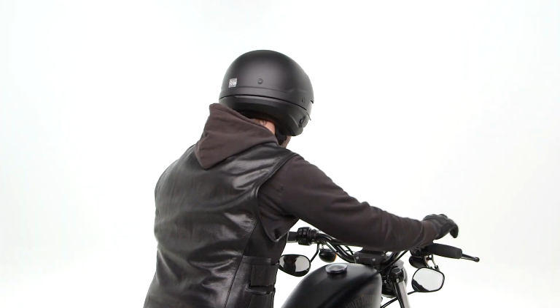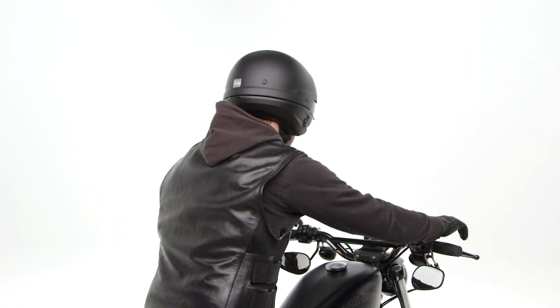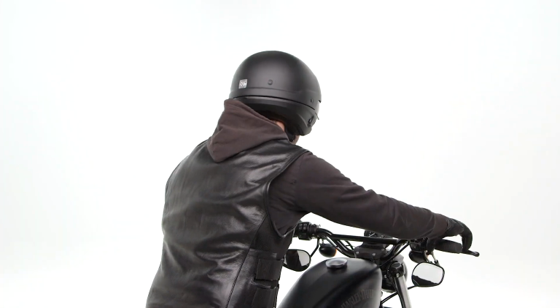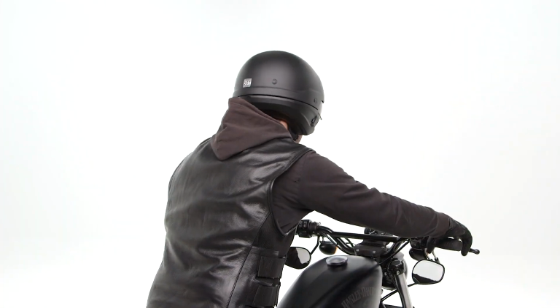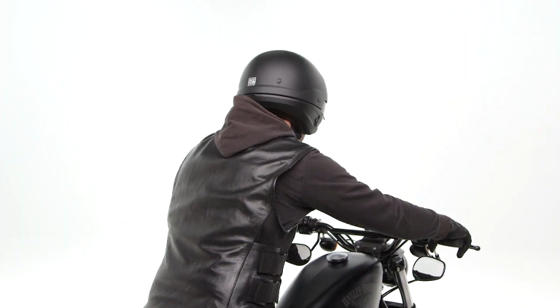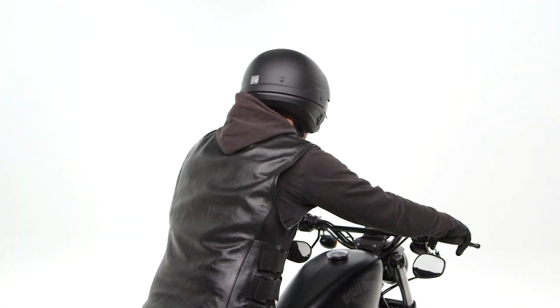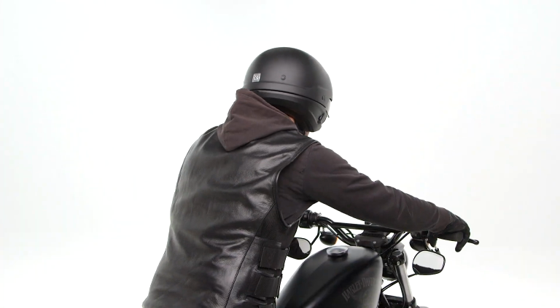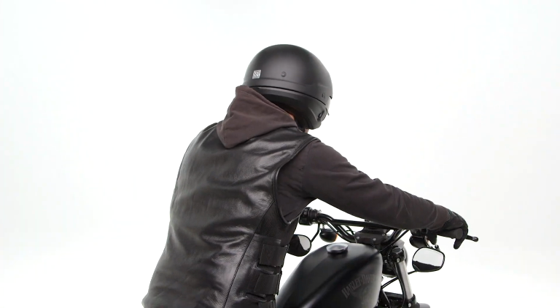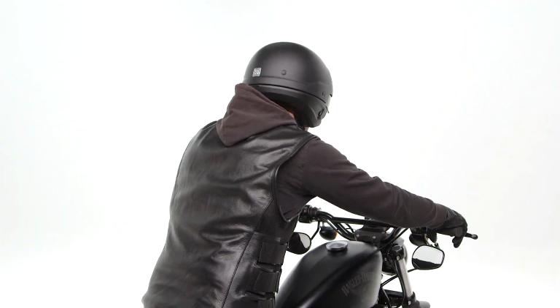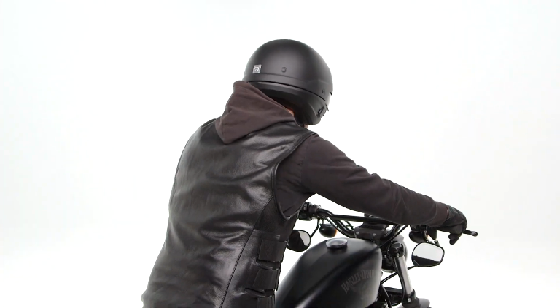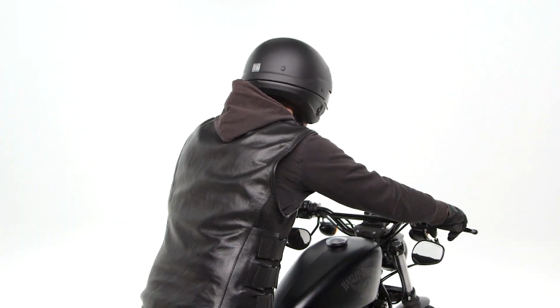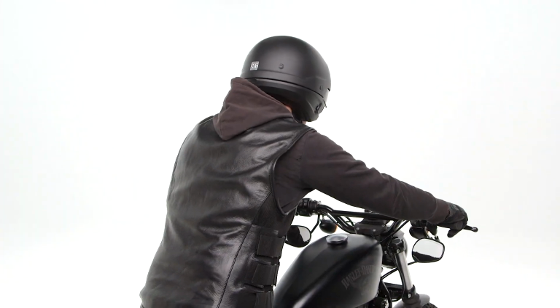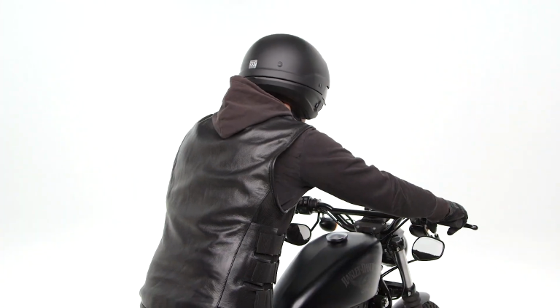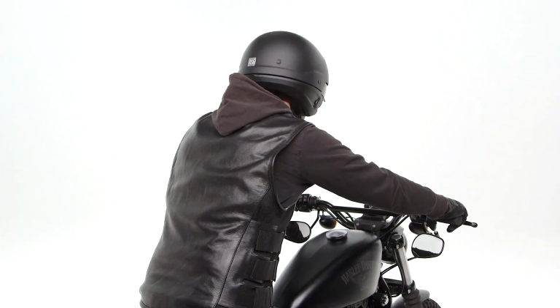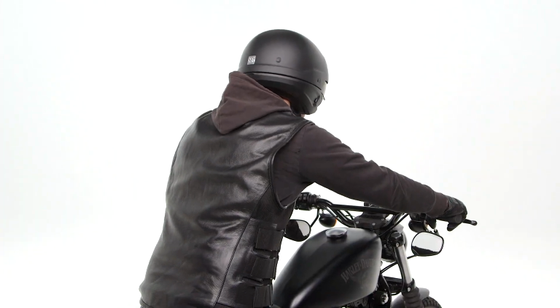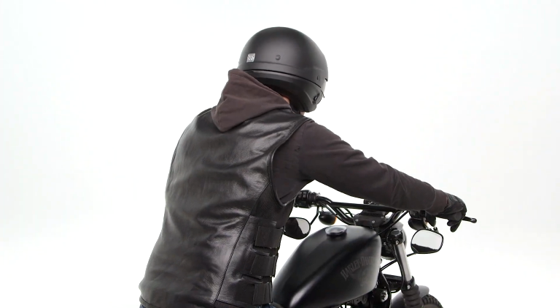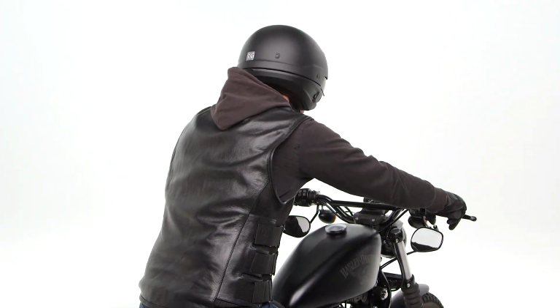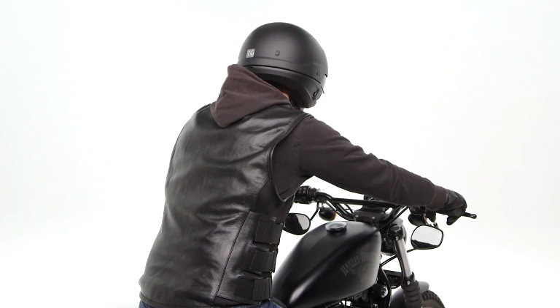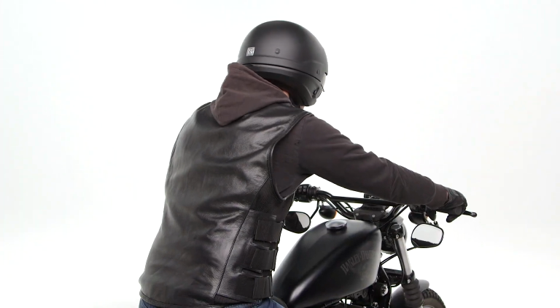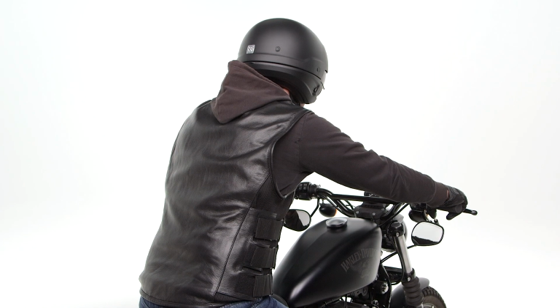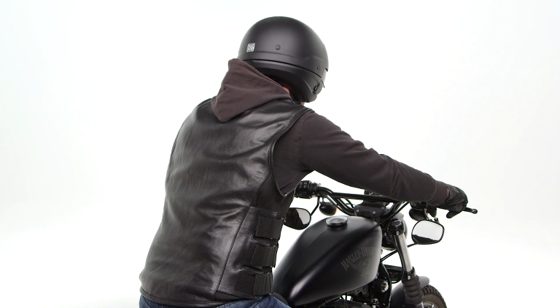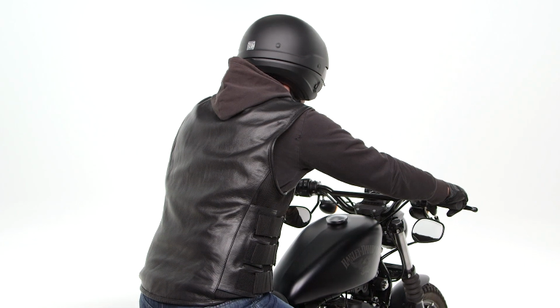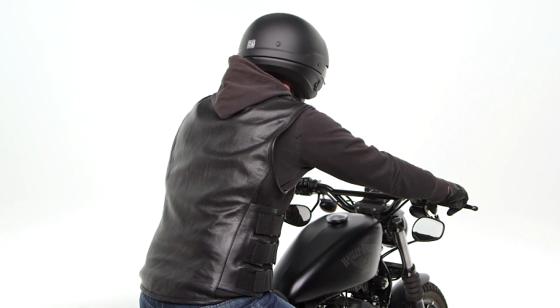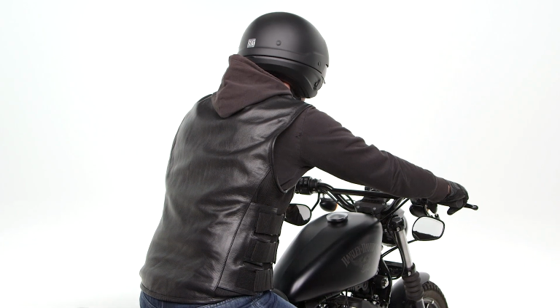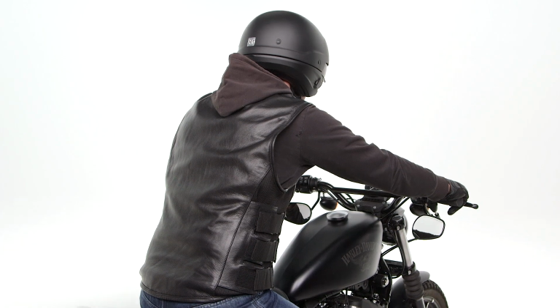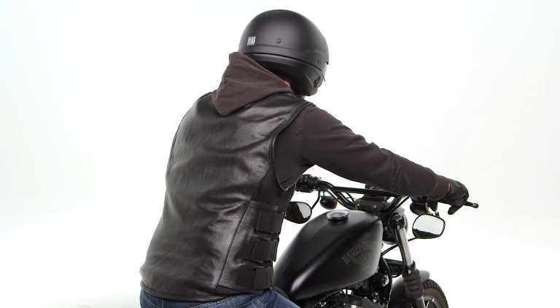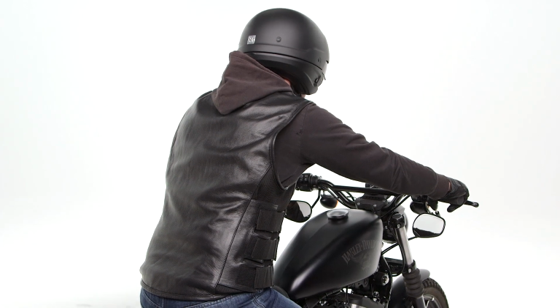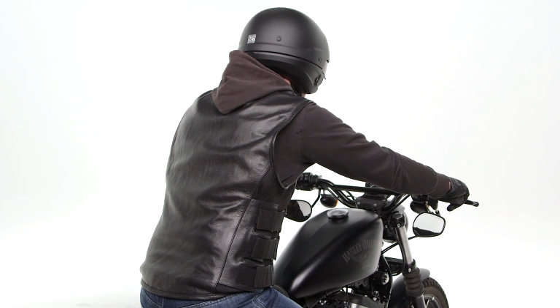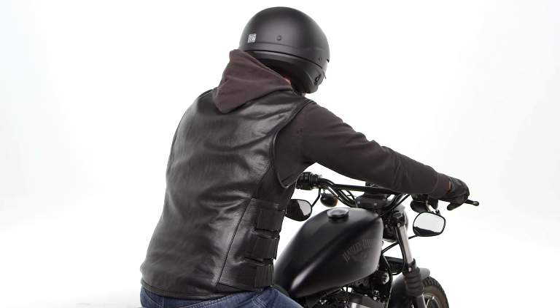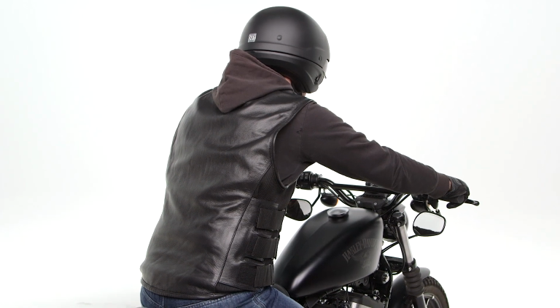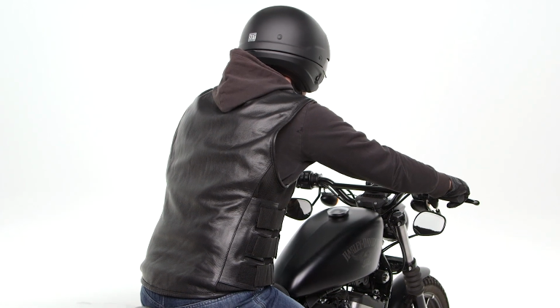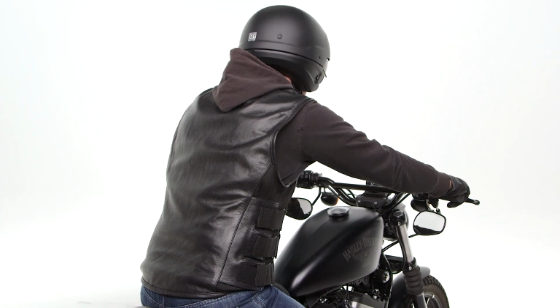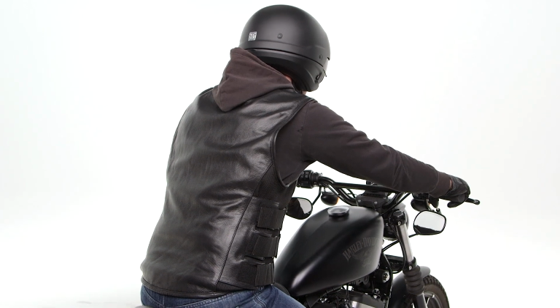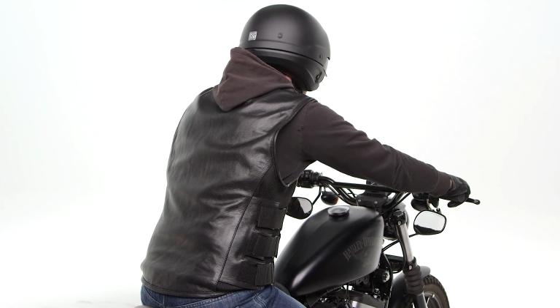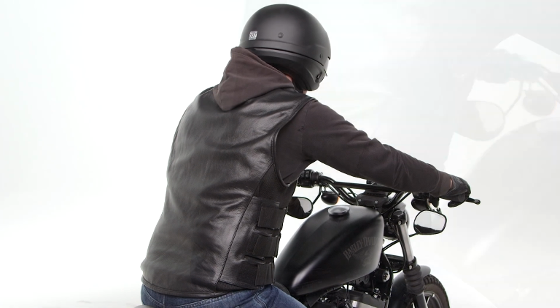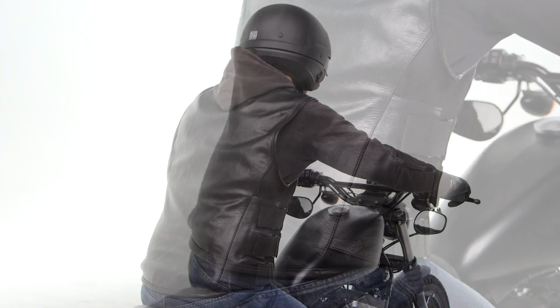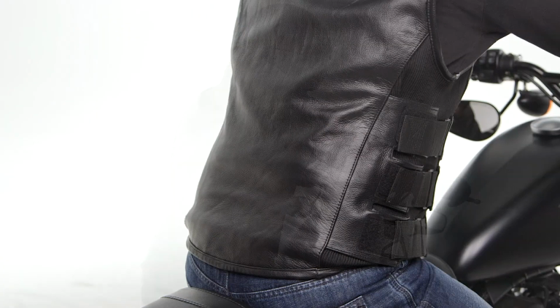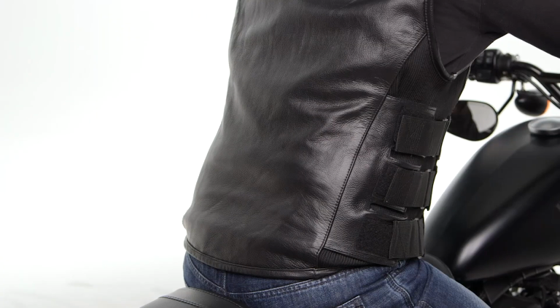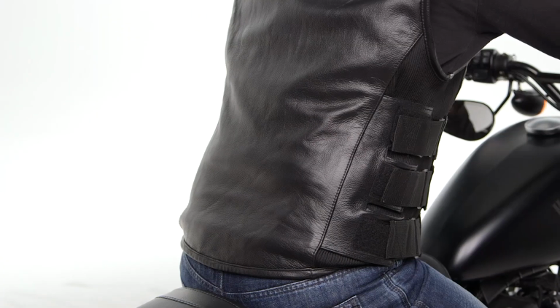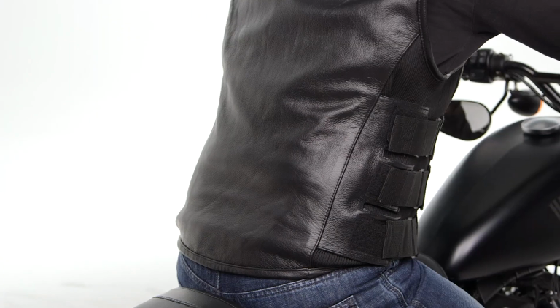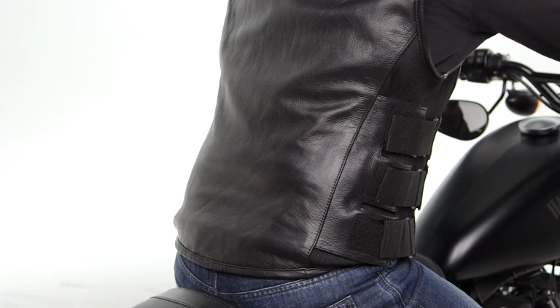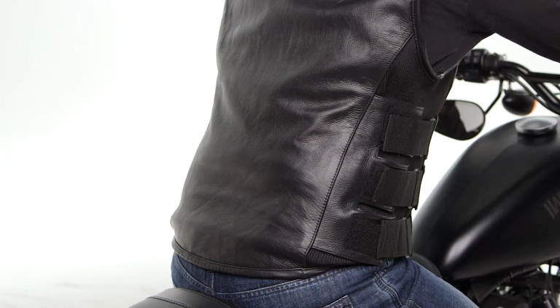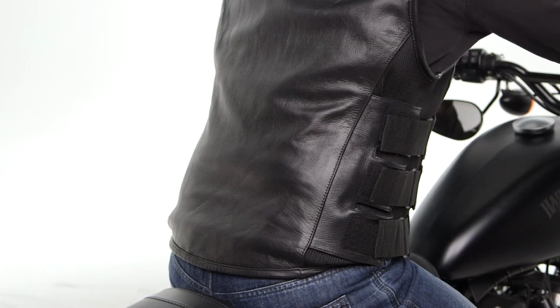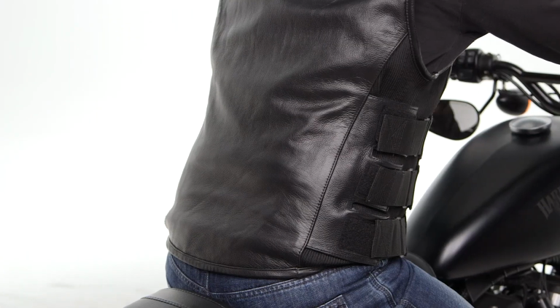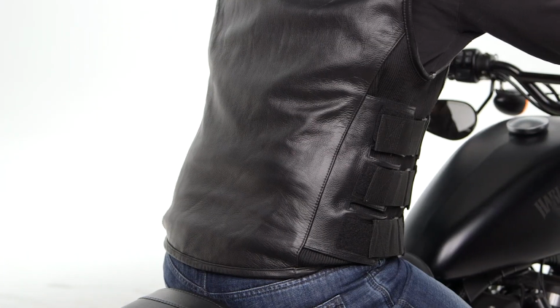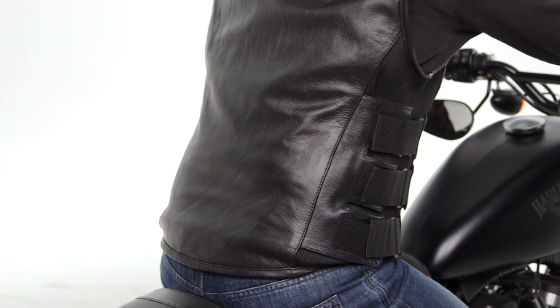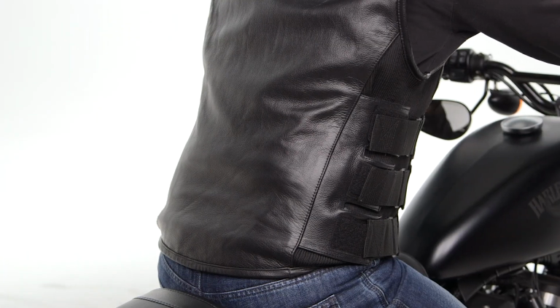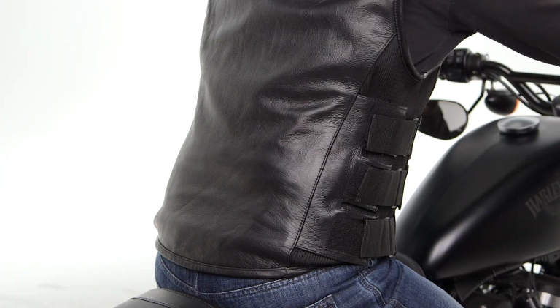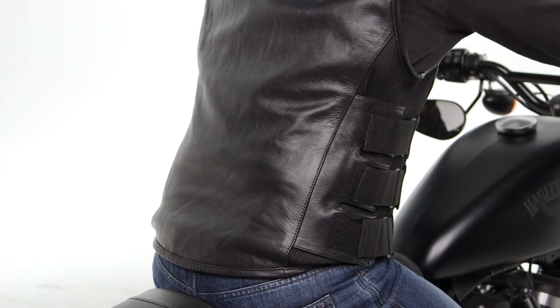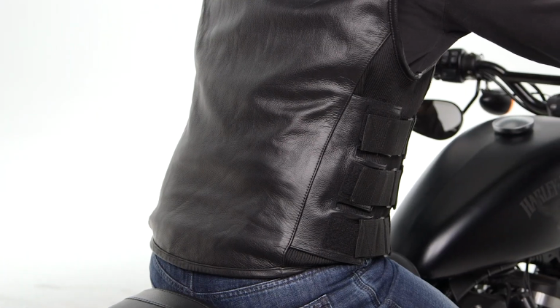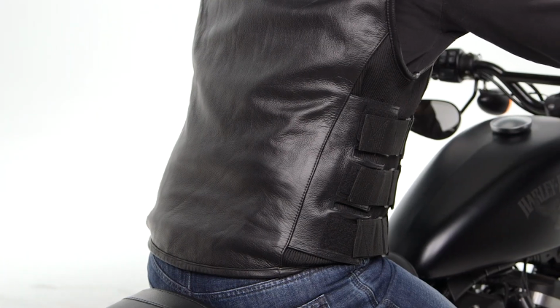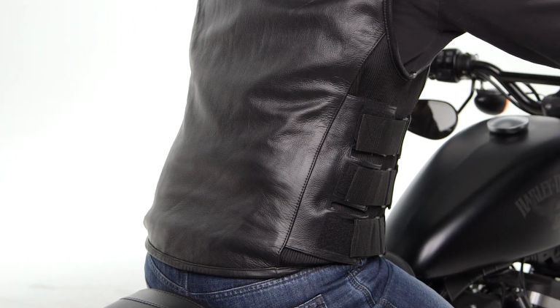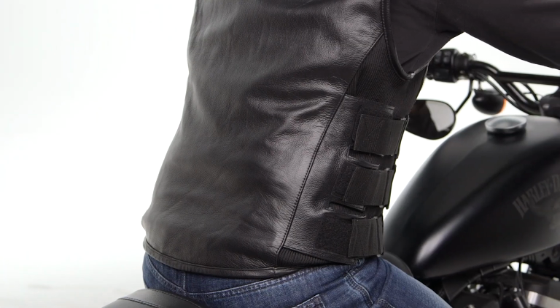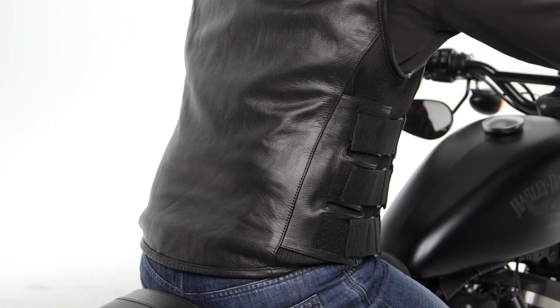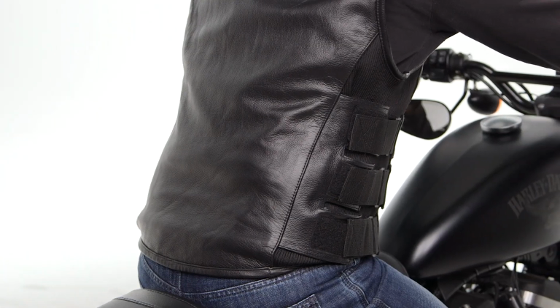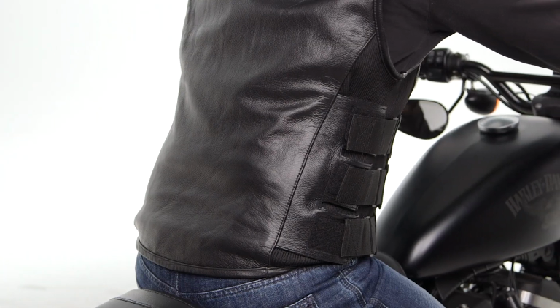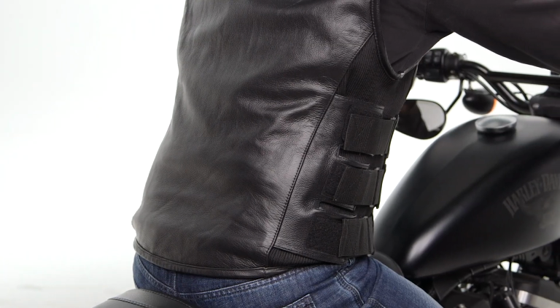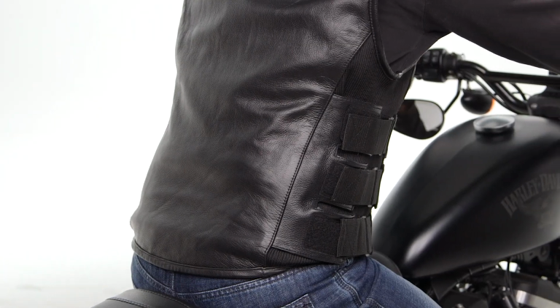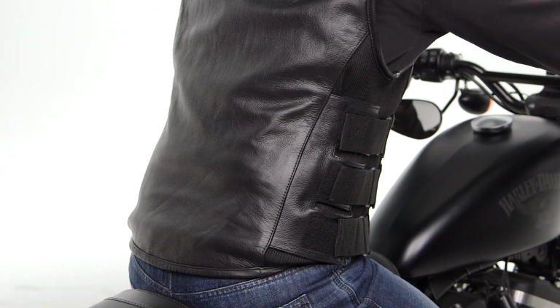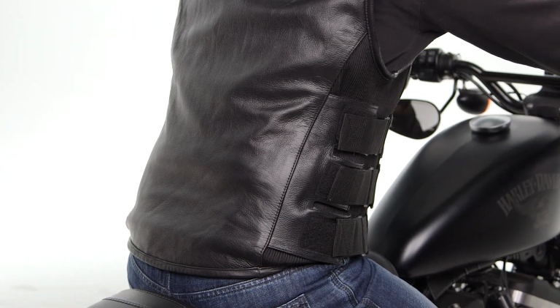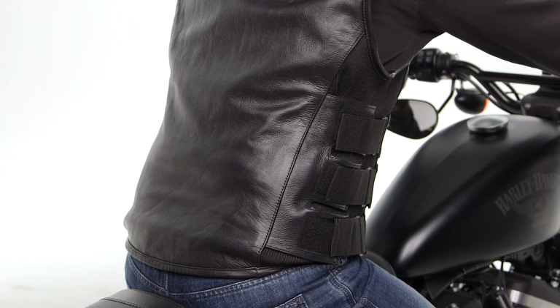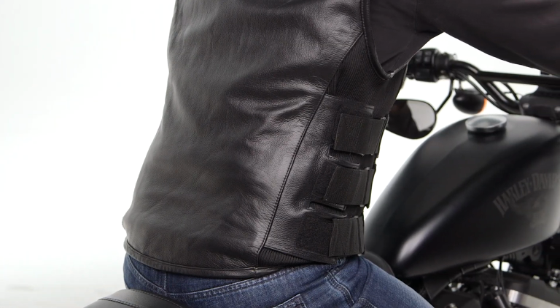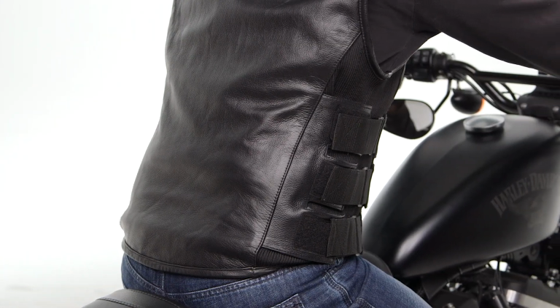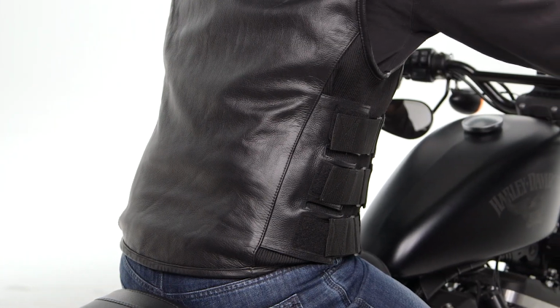Moving to the back of the leather vest, you'll see that this is a single piece of leather. This allows you to easily add patches if you wish to do so.